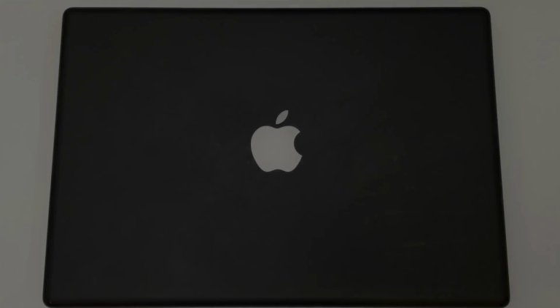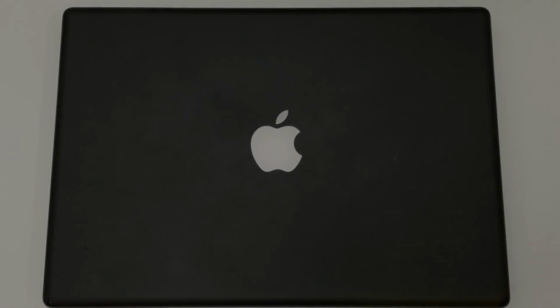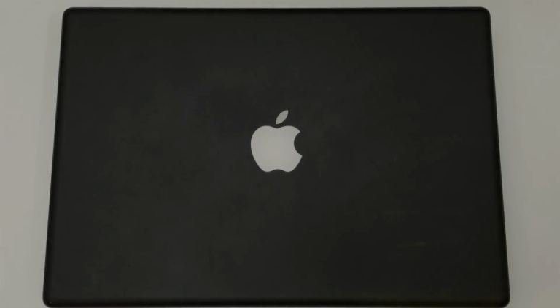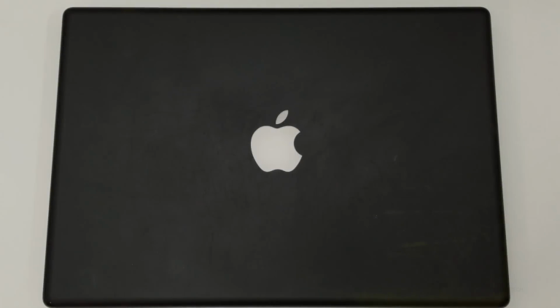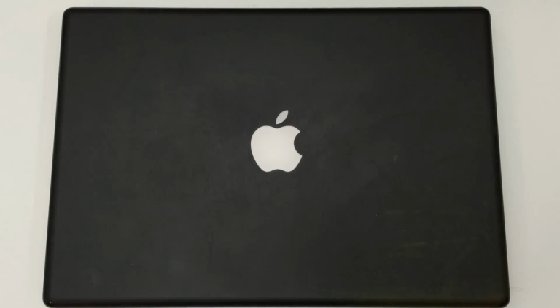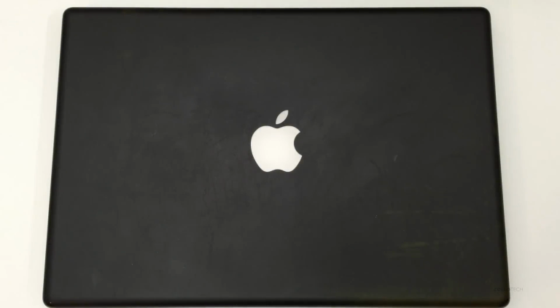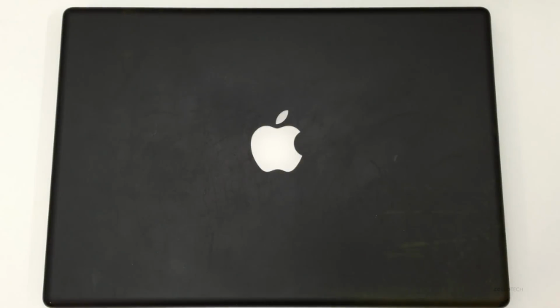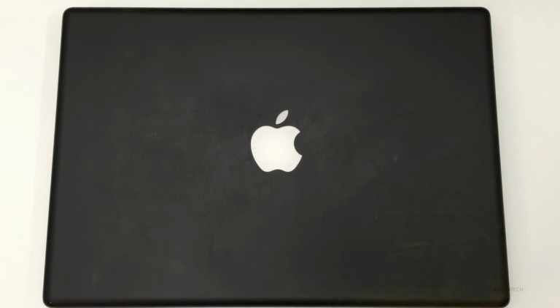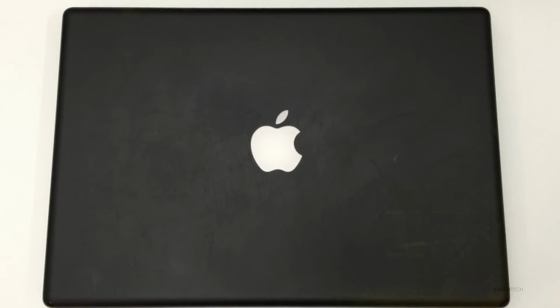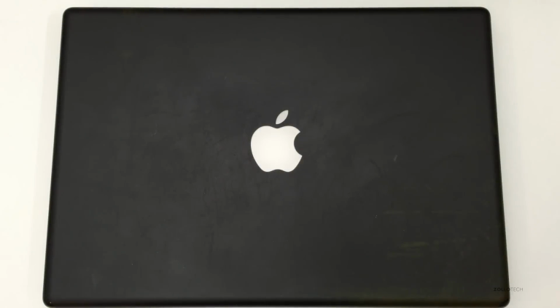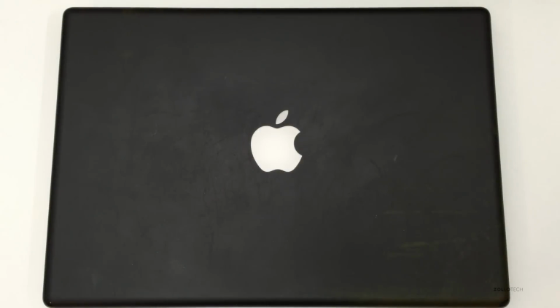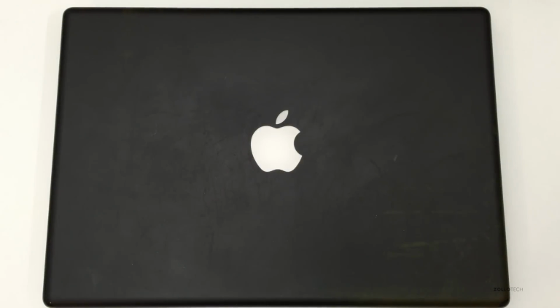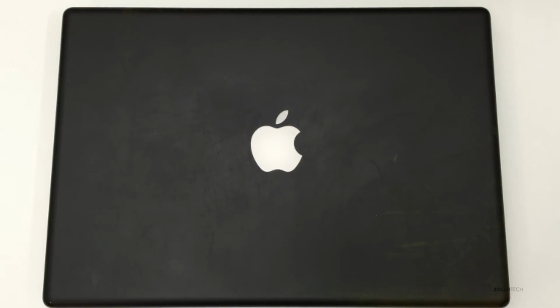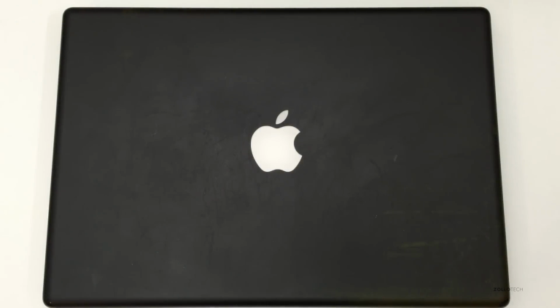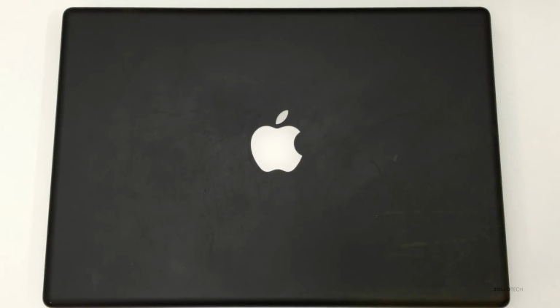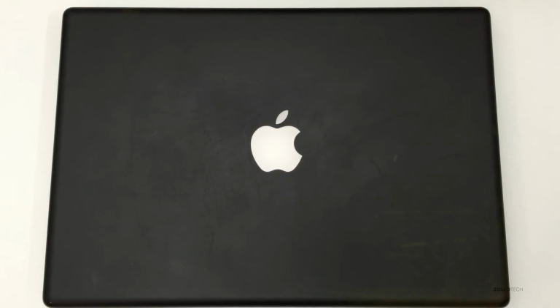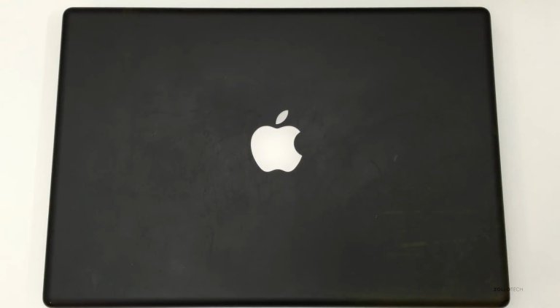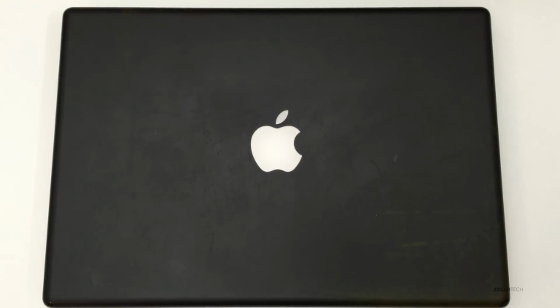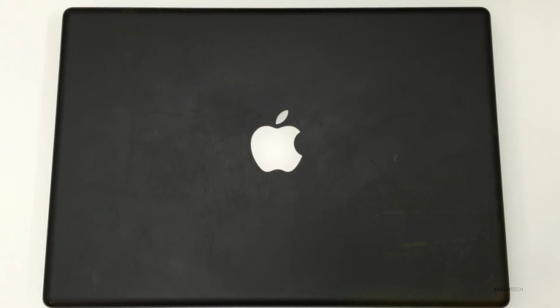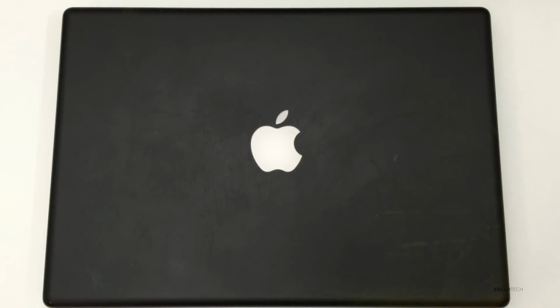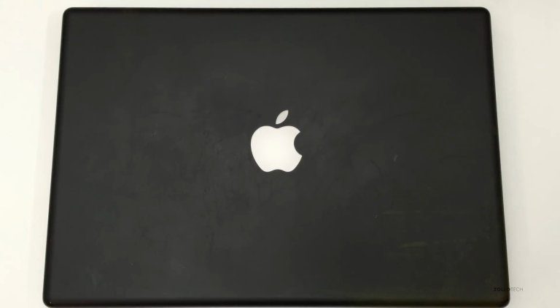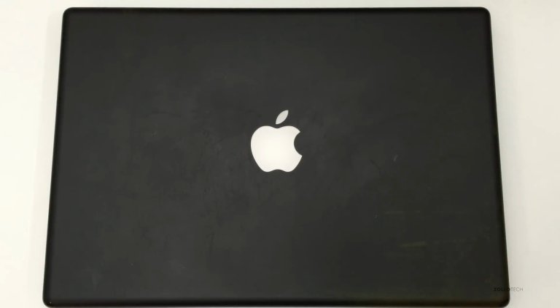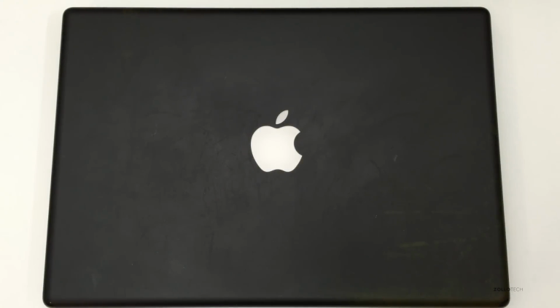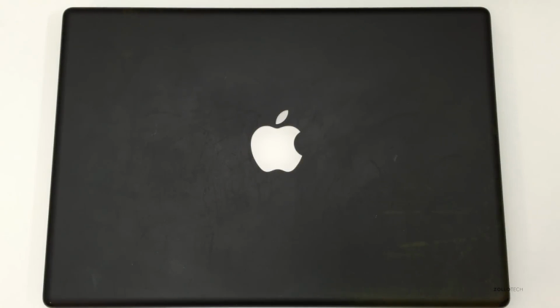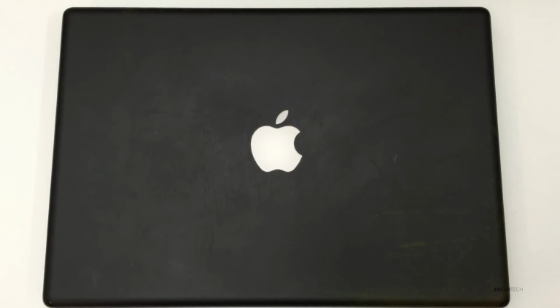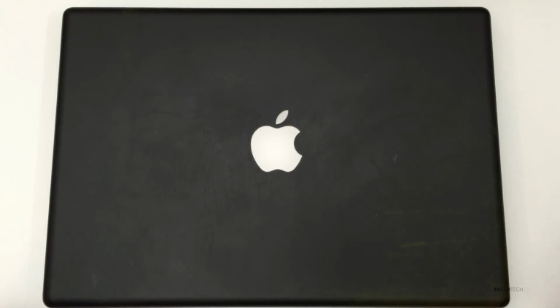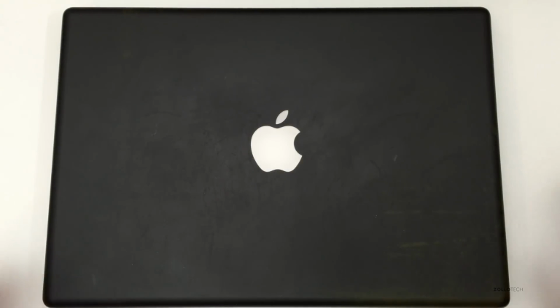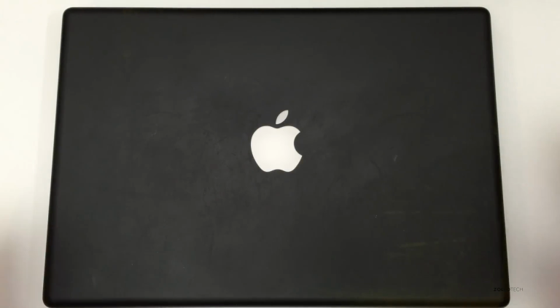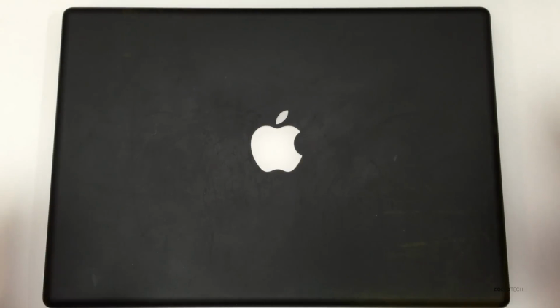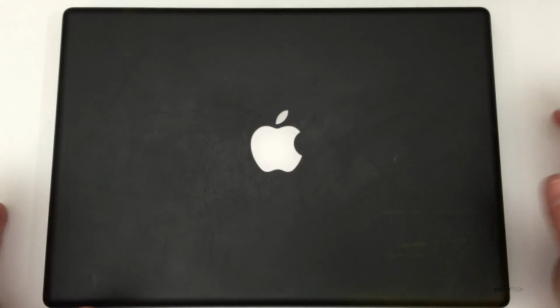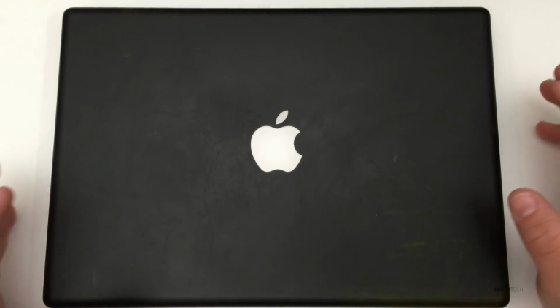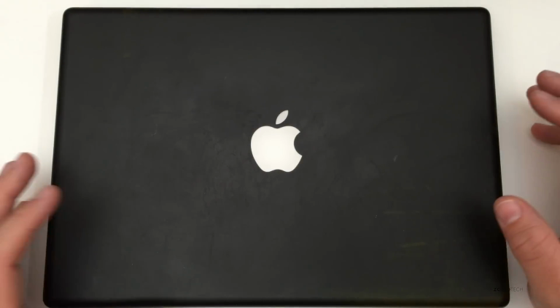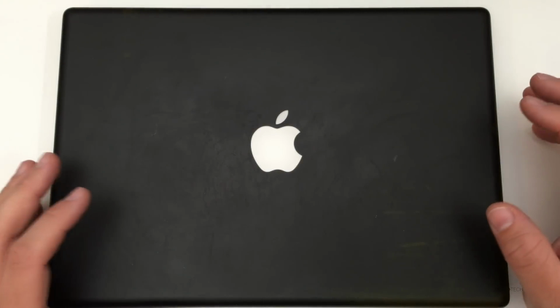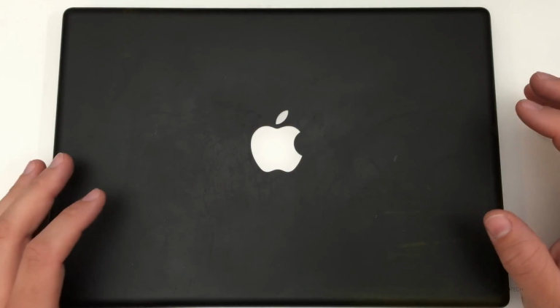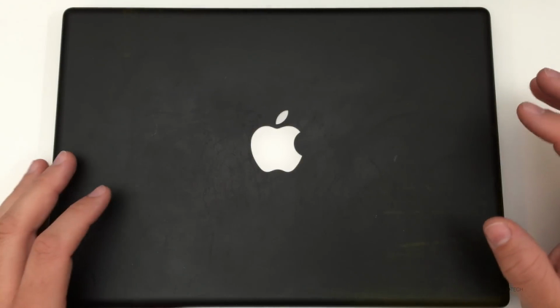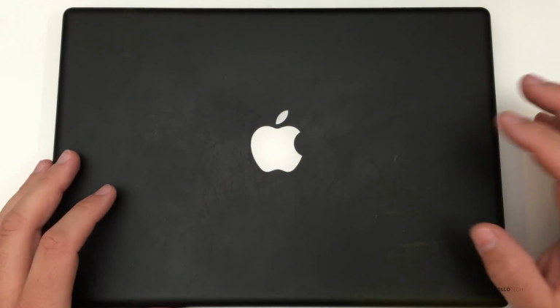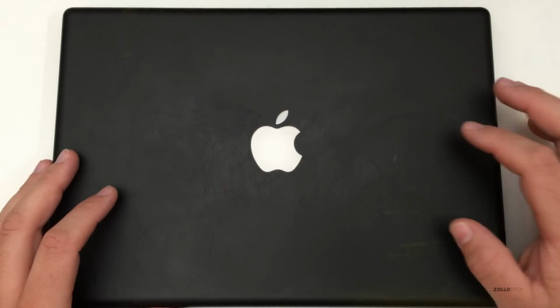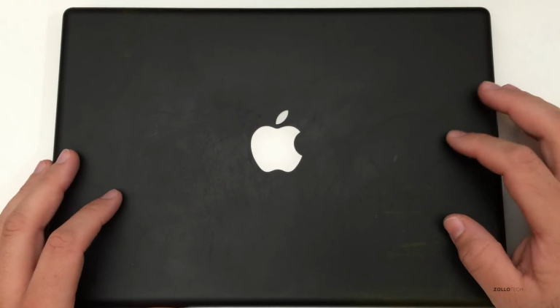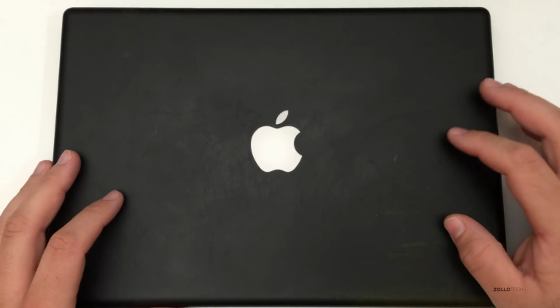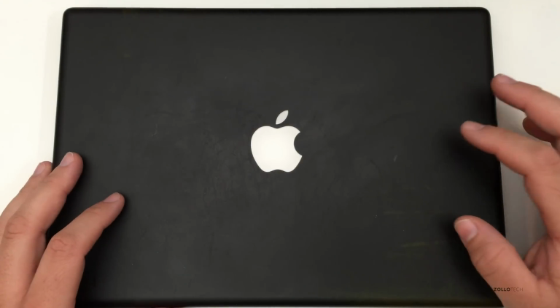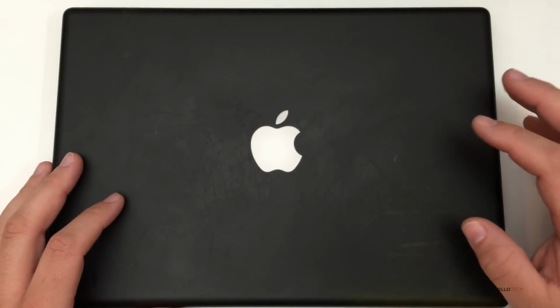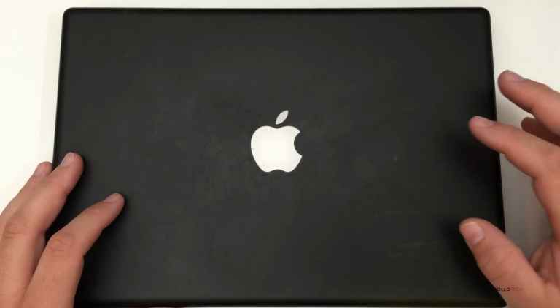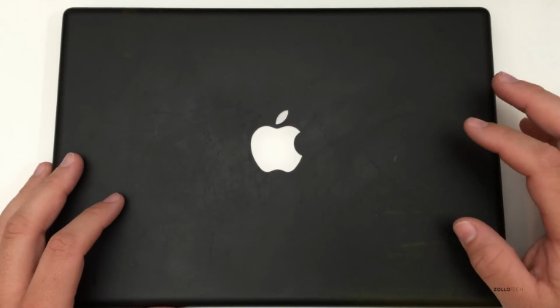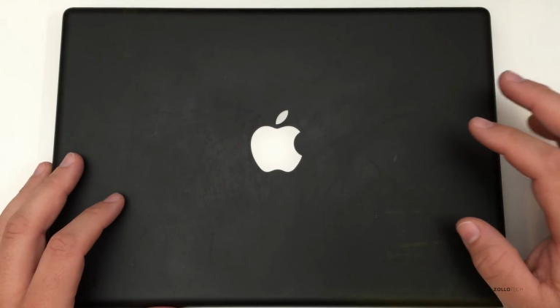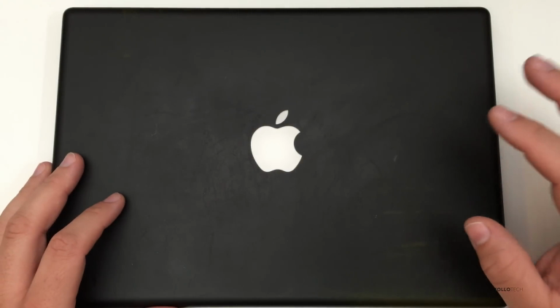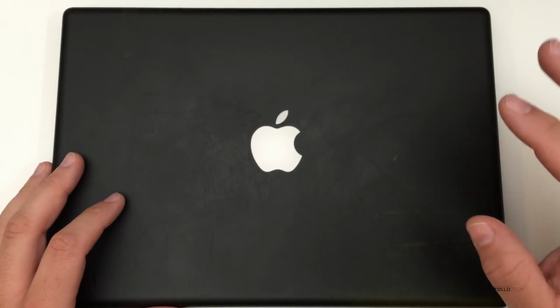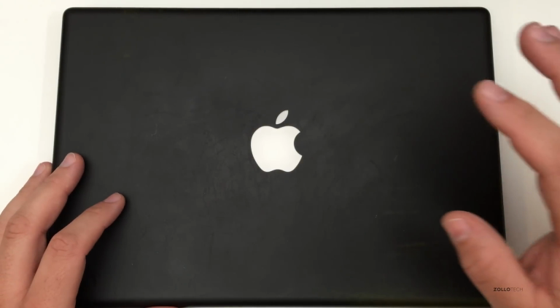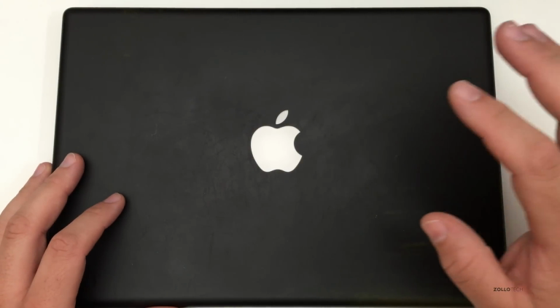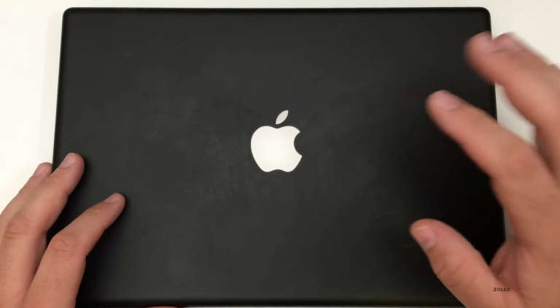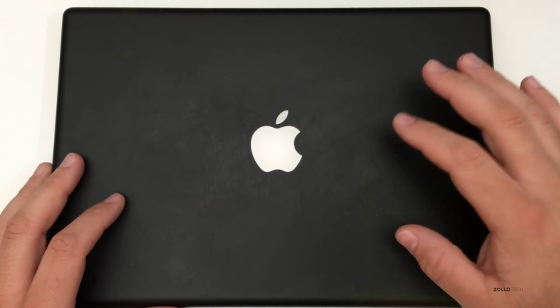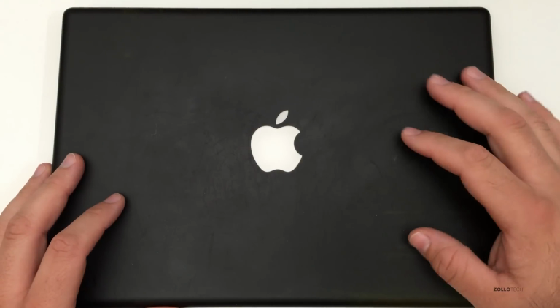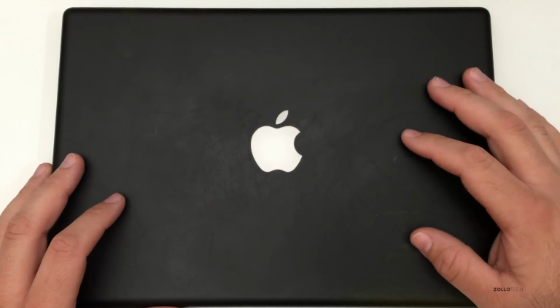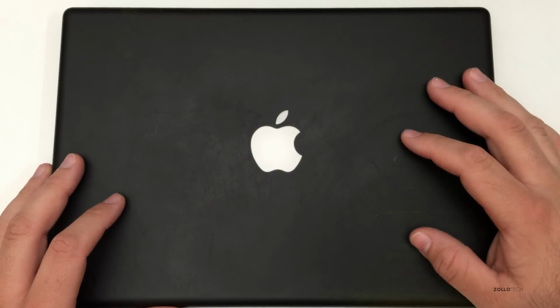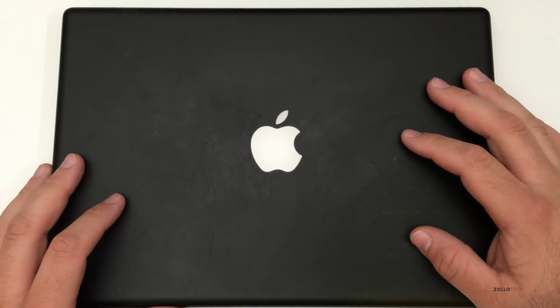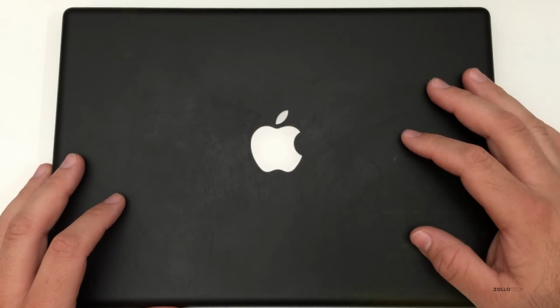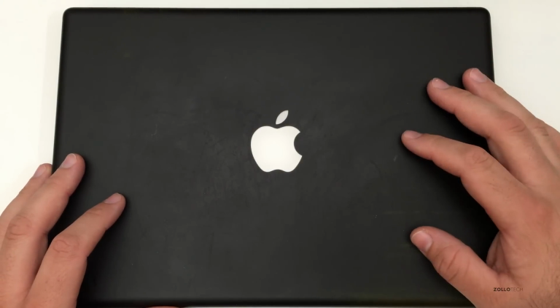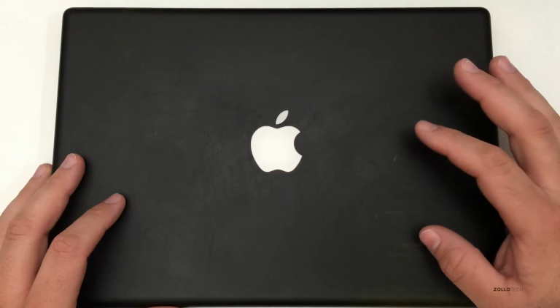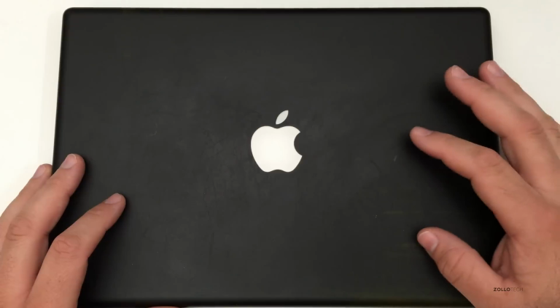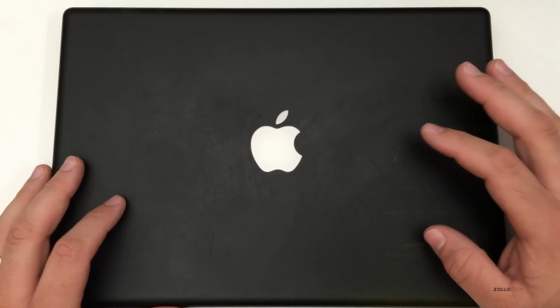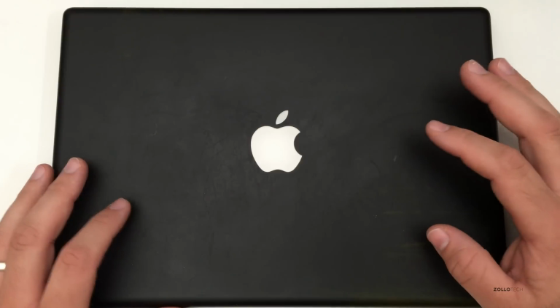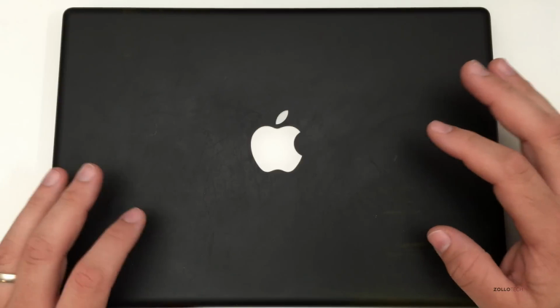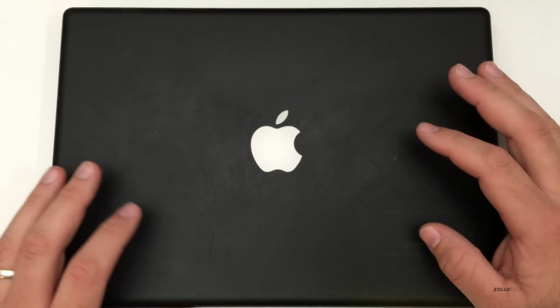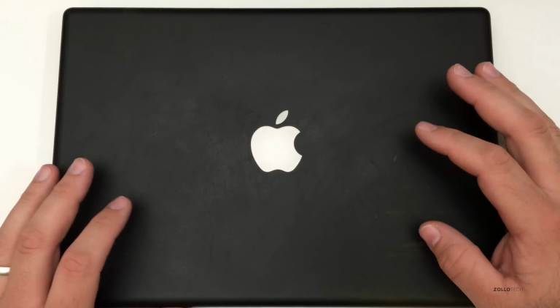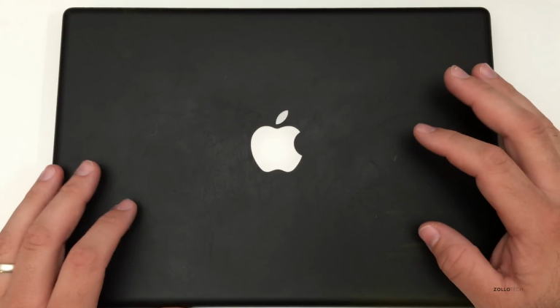Hi everyone, Aaron here for Zollotech and I wanted to show you how to swap out some memory and a hard drive out of this fairly old MacBook.